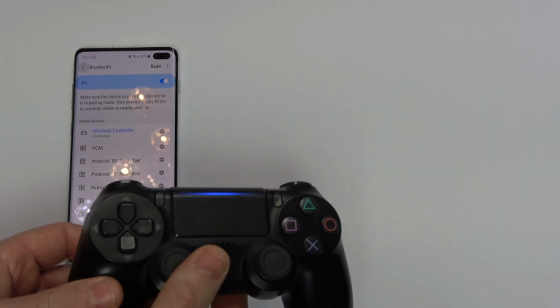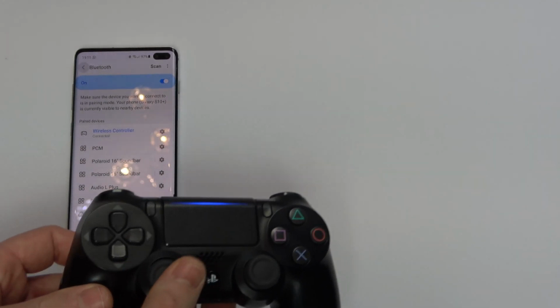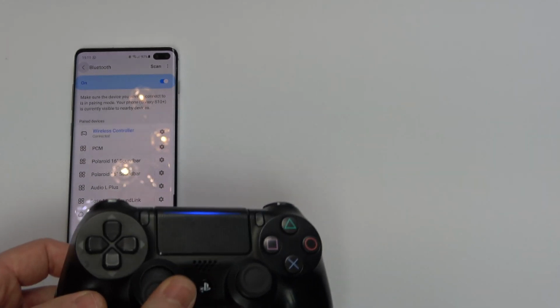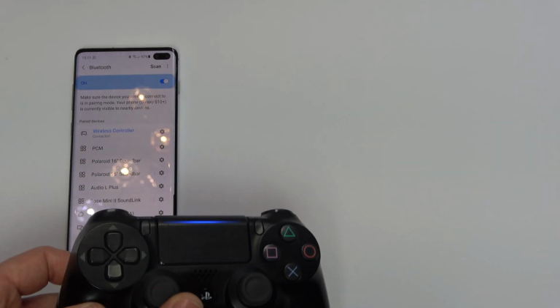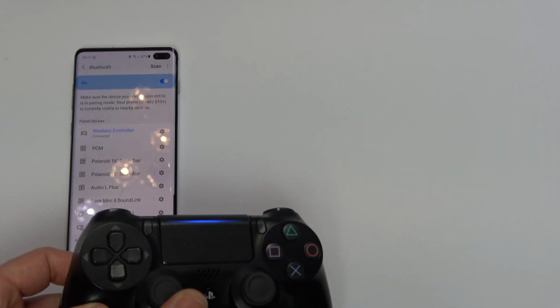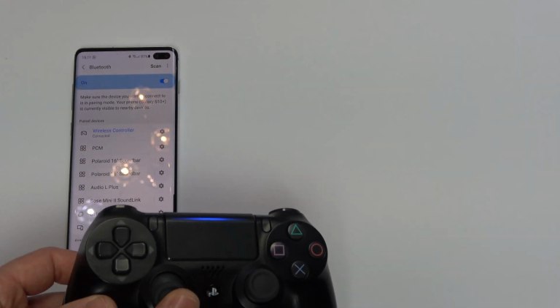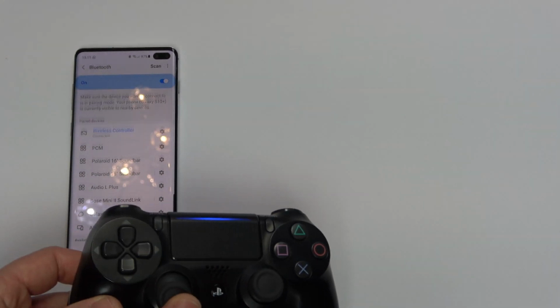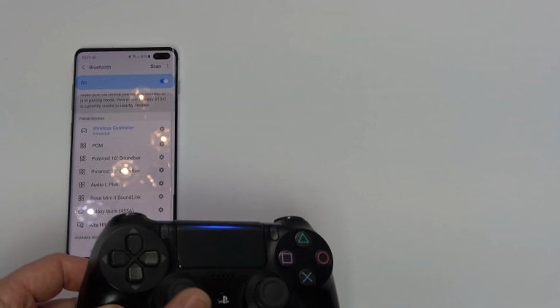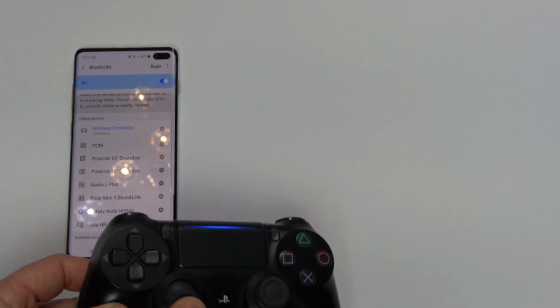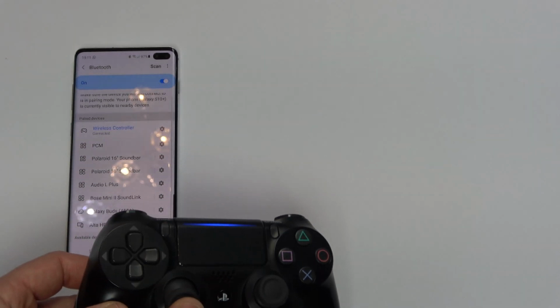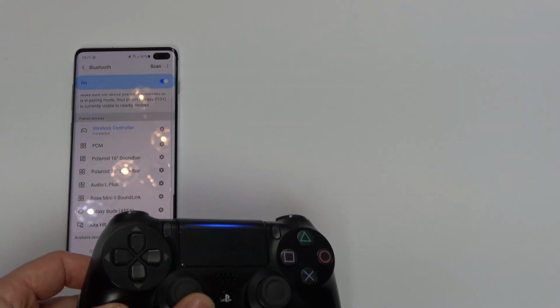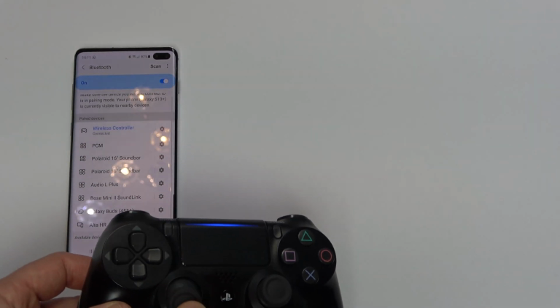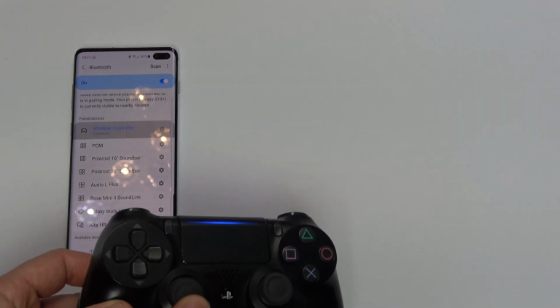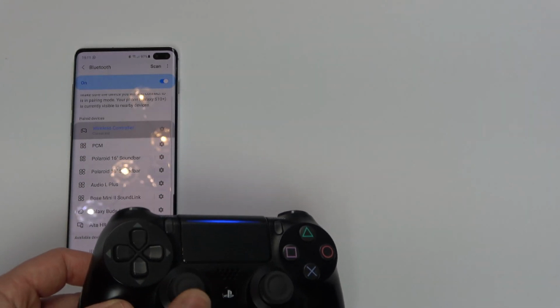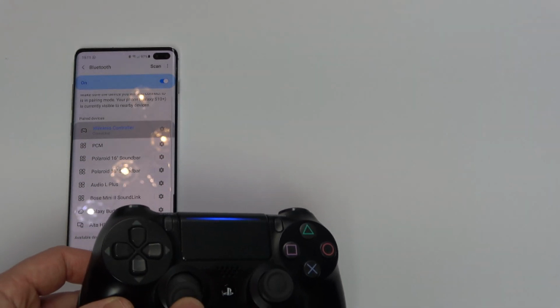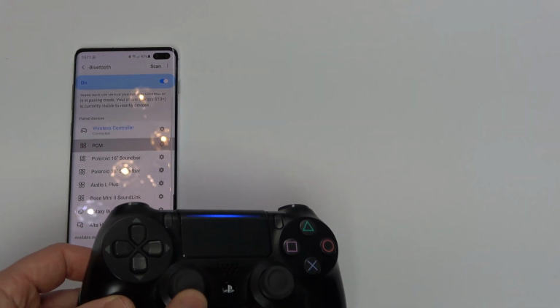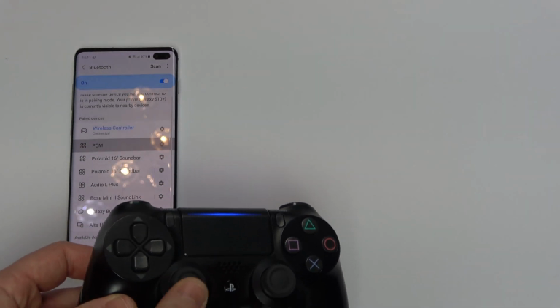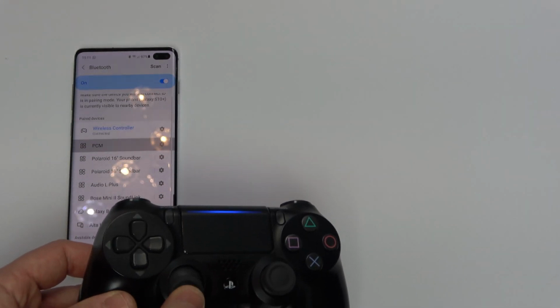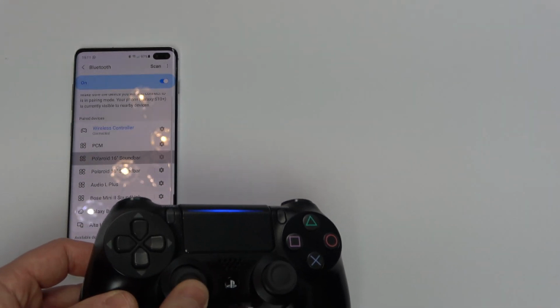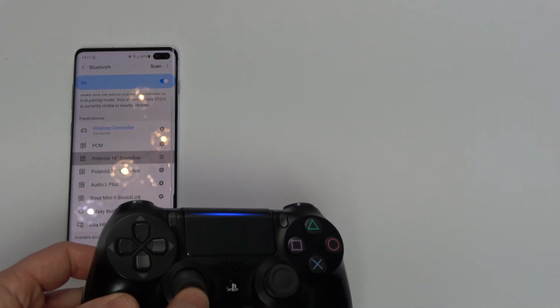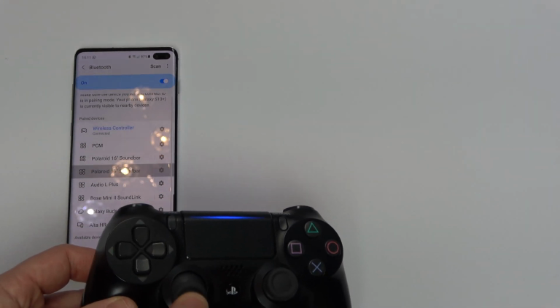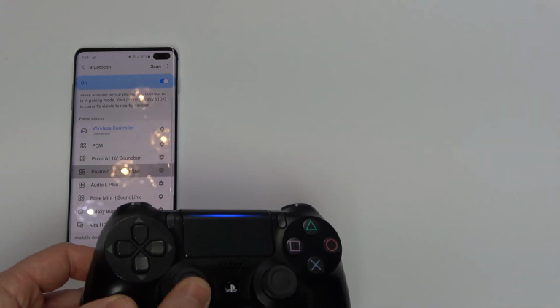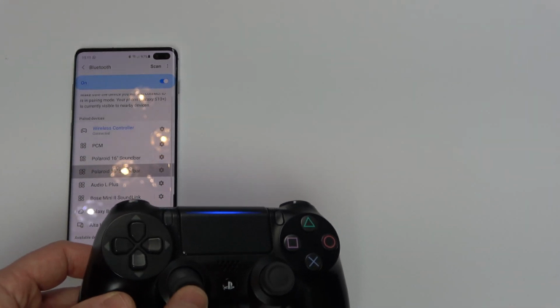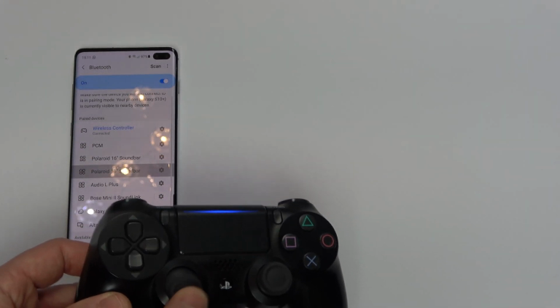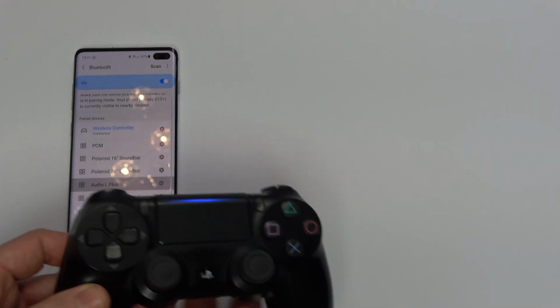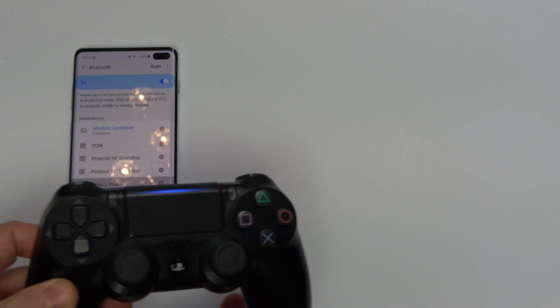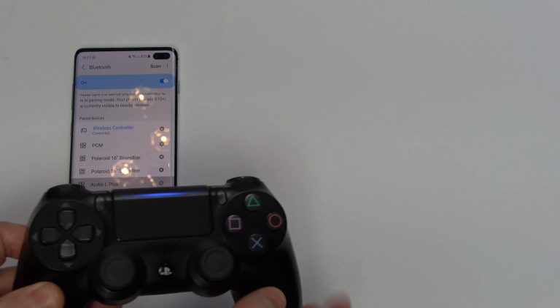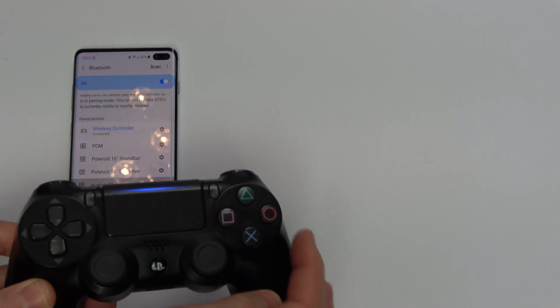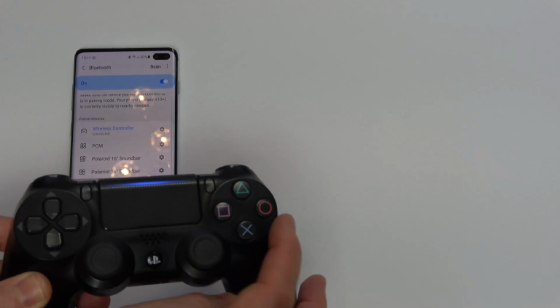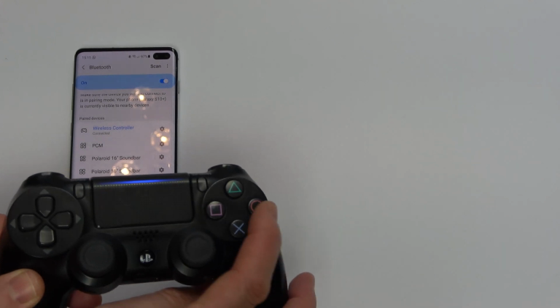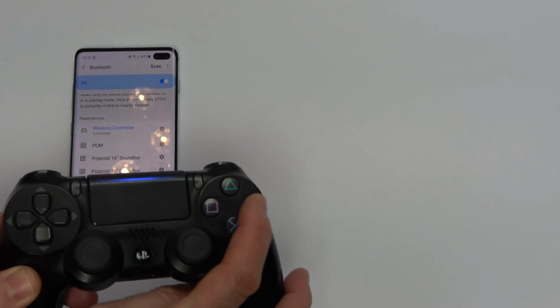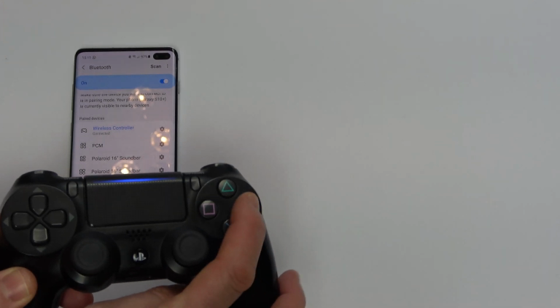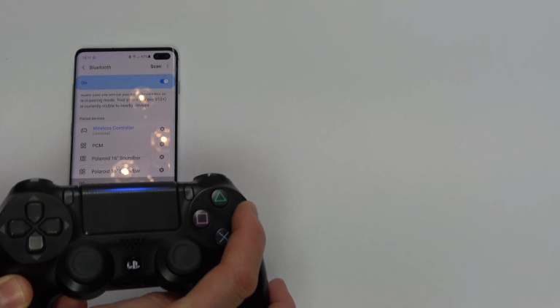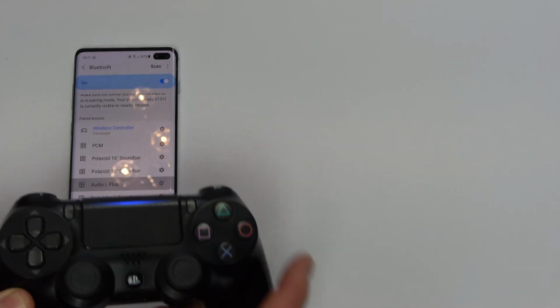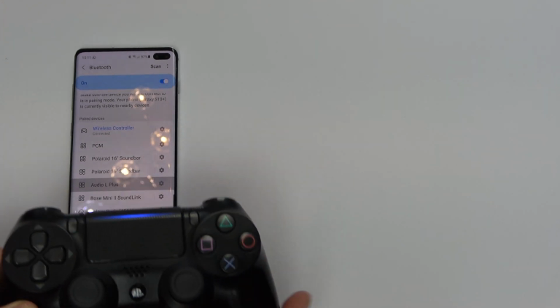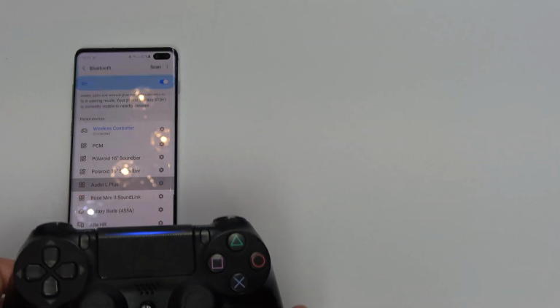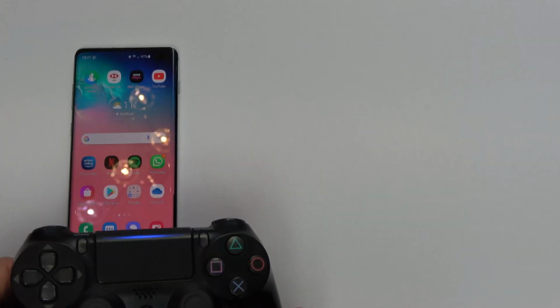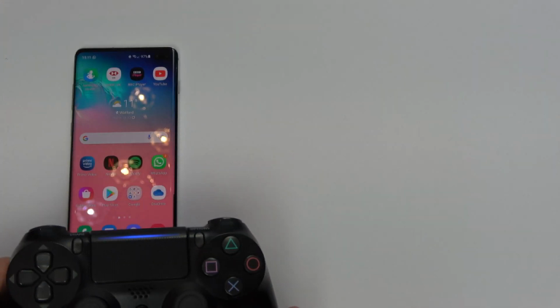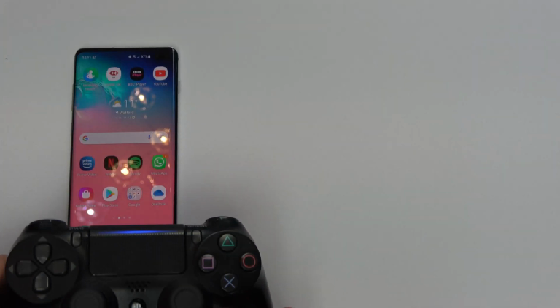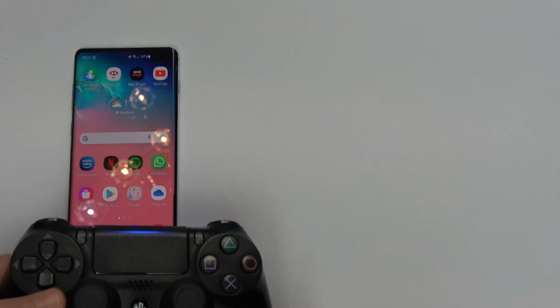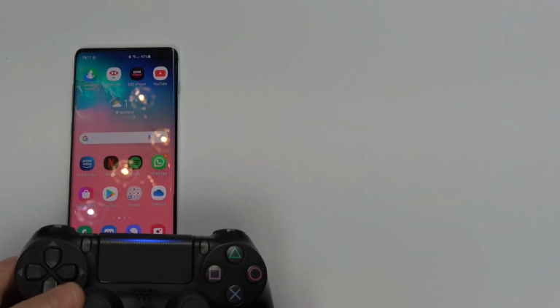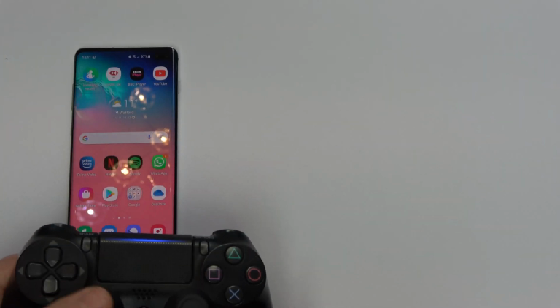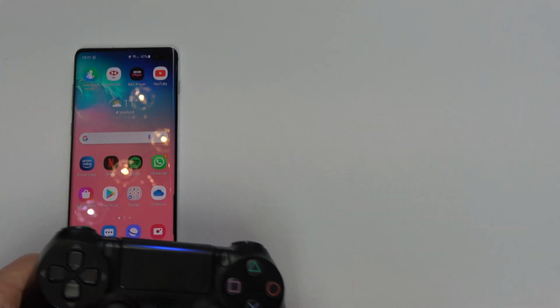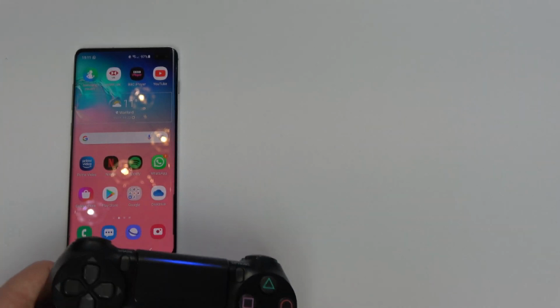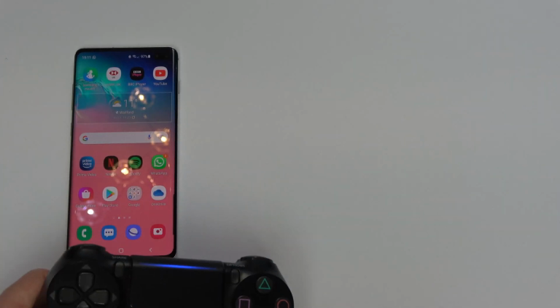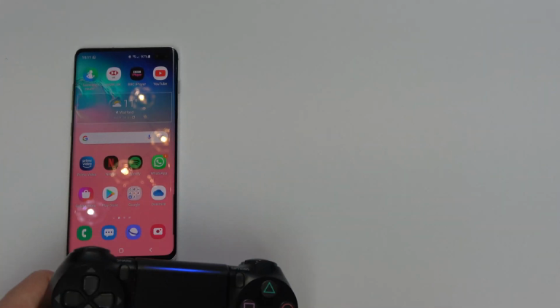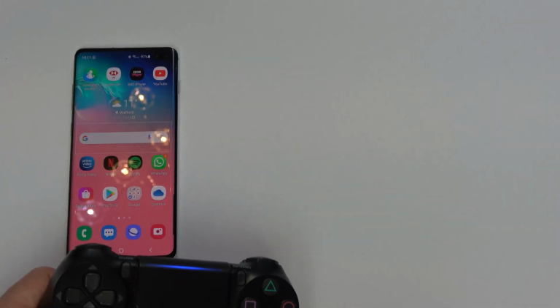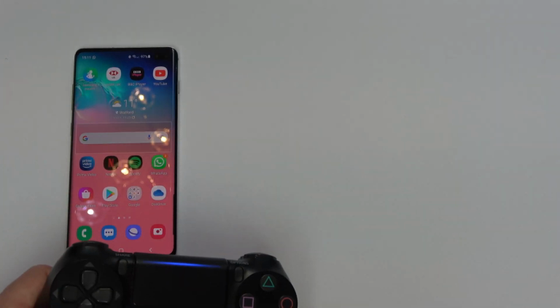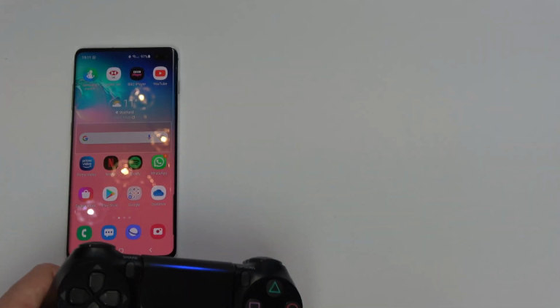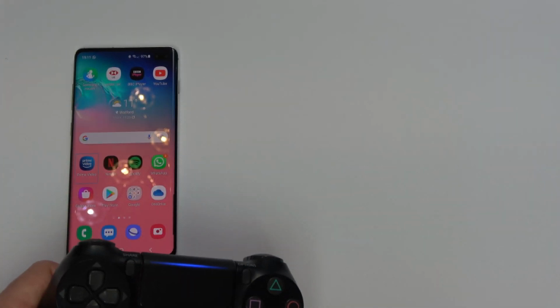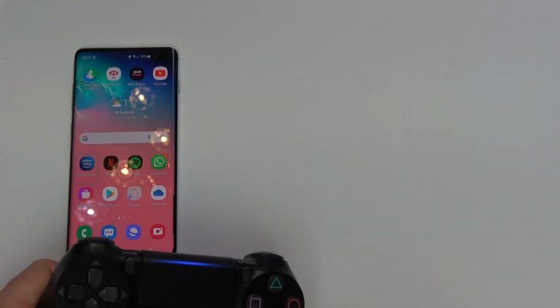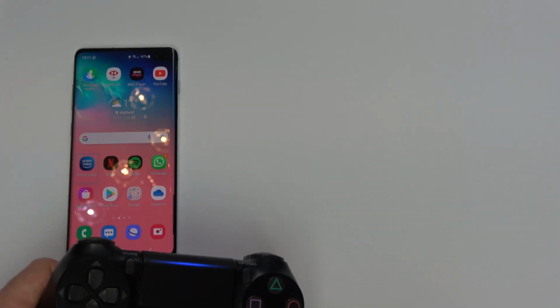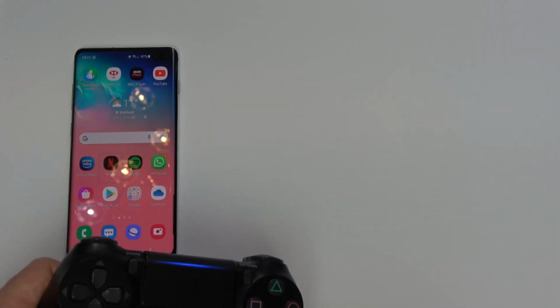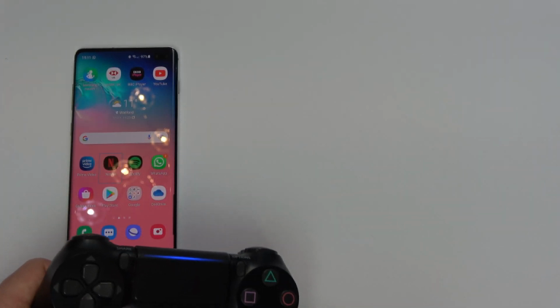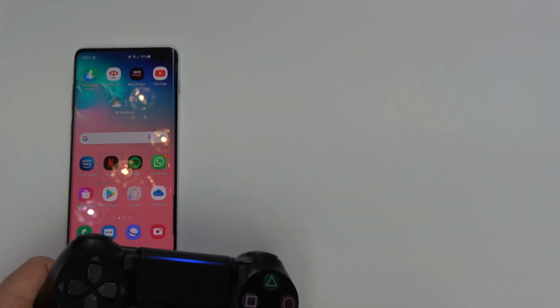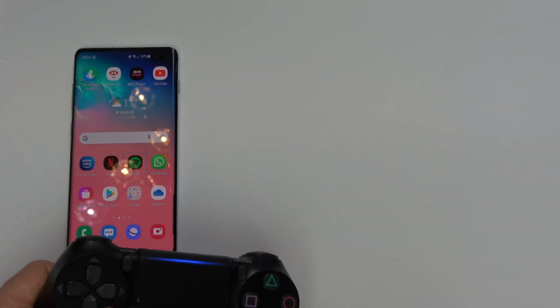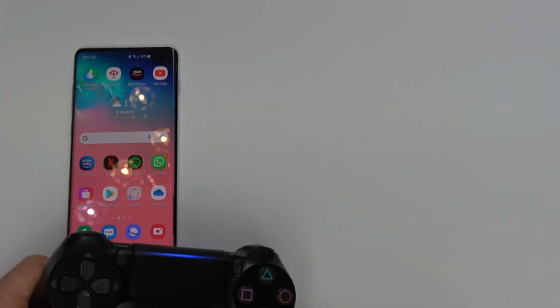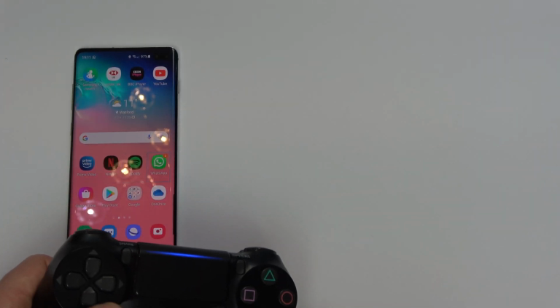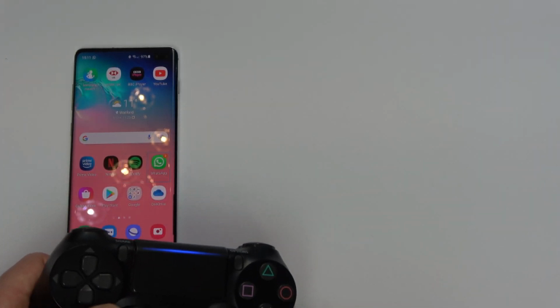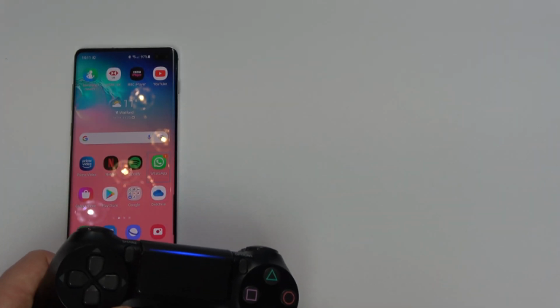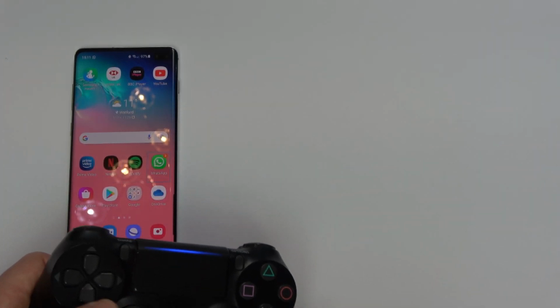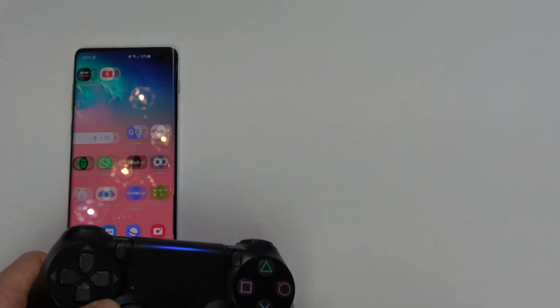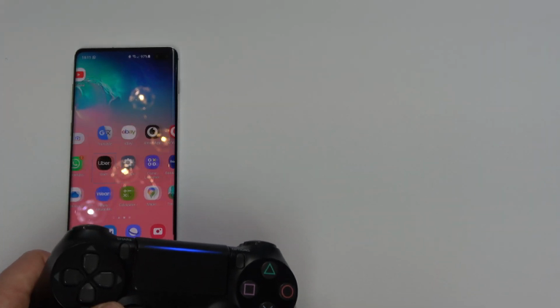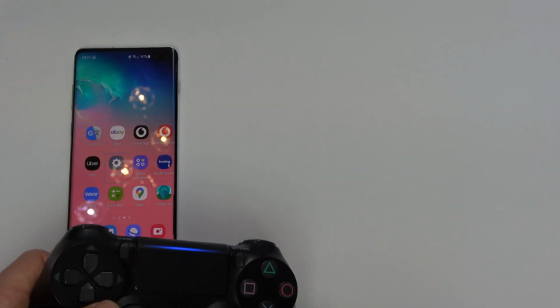When I move around, you can see it's moving on the screen. If I press Circle, you can see that I am moving around the screen with the controller.